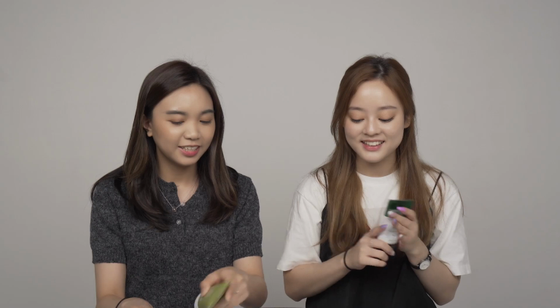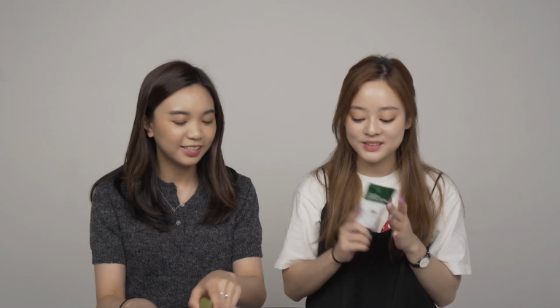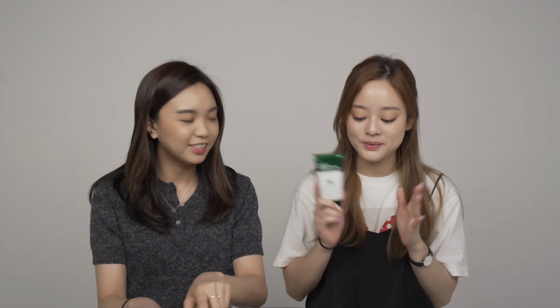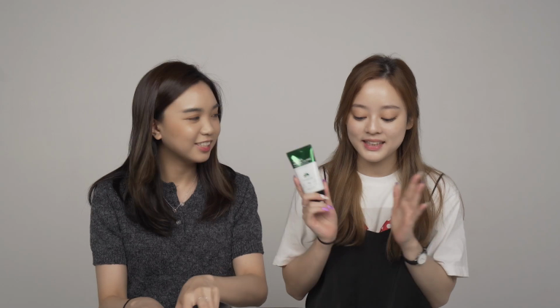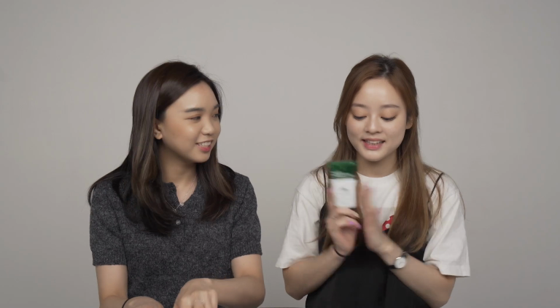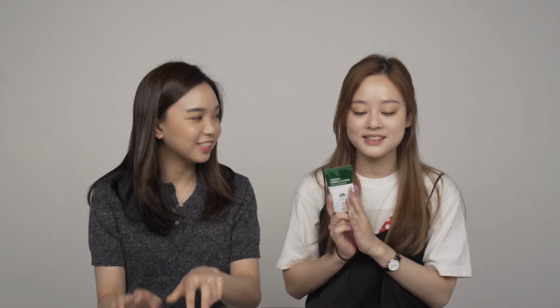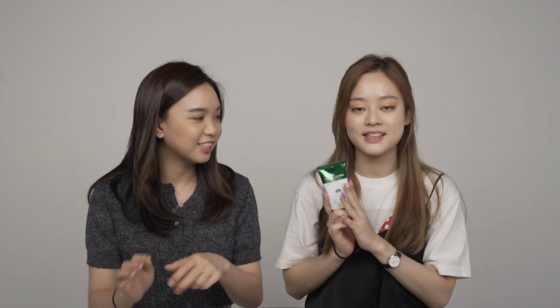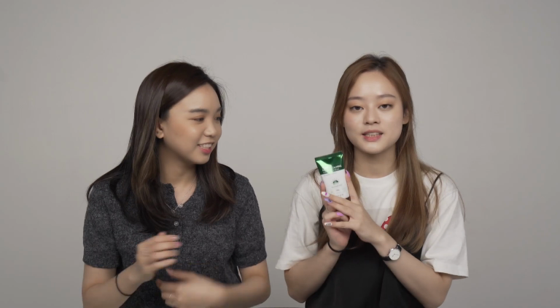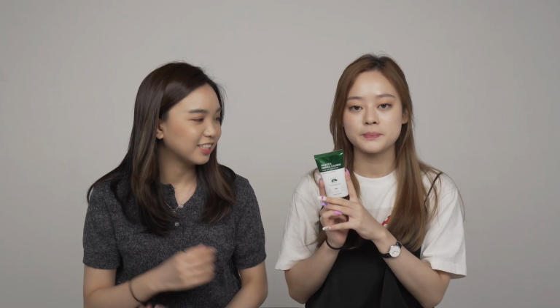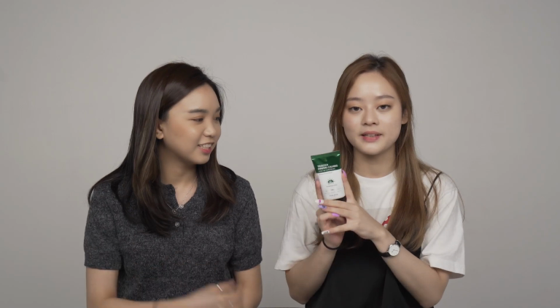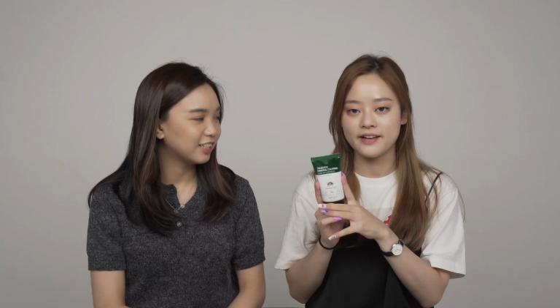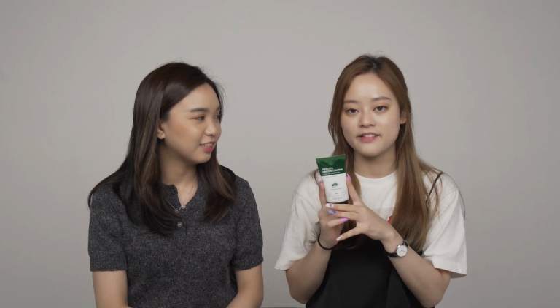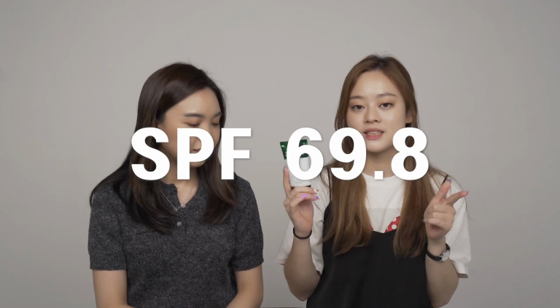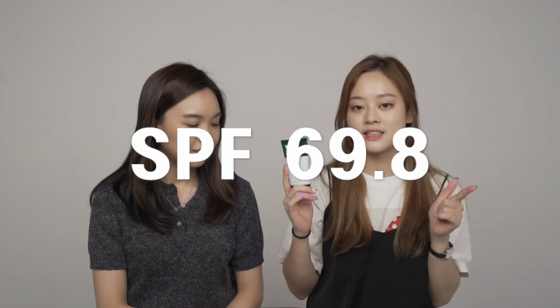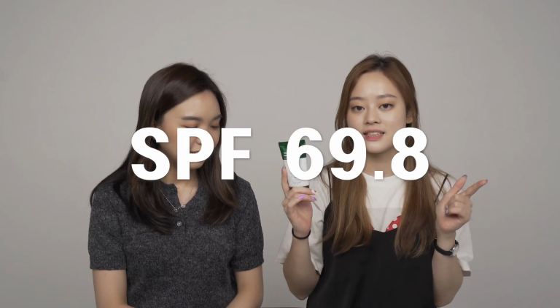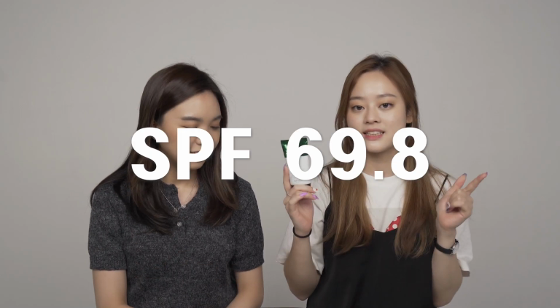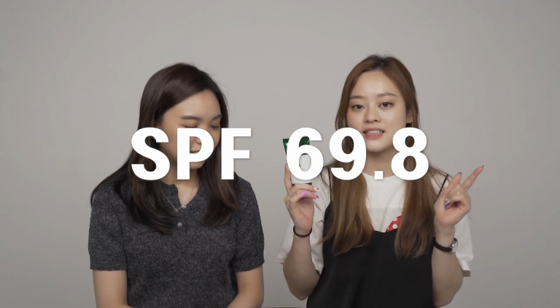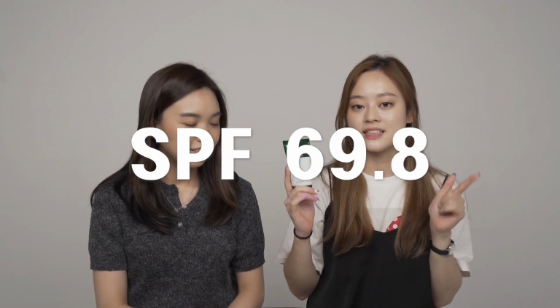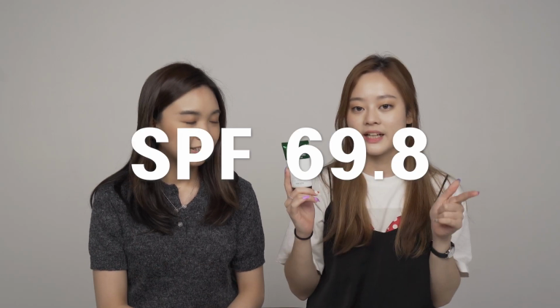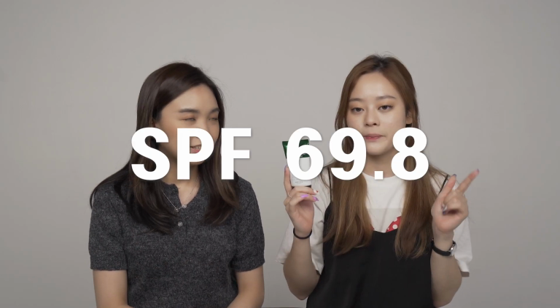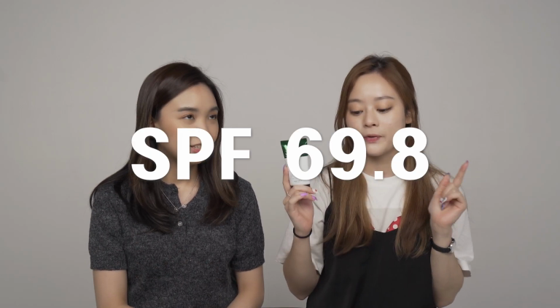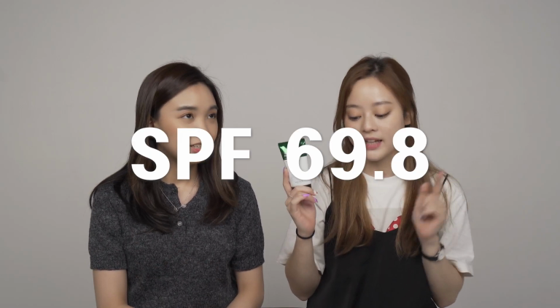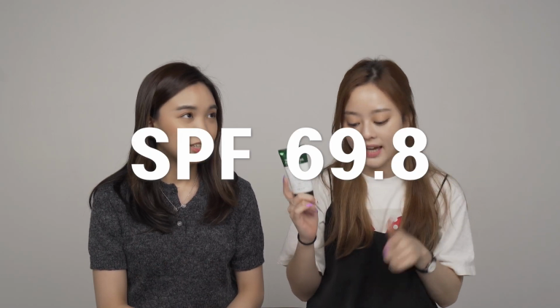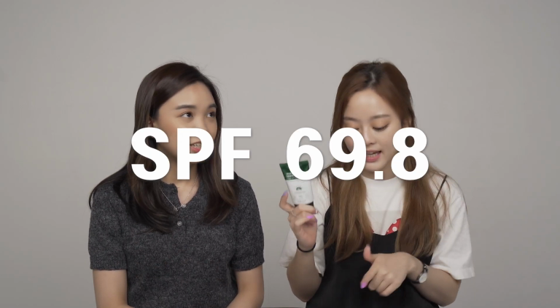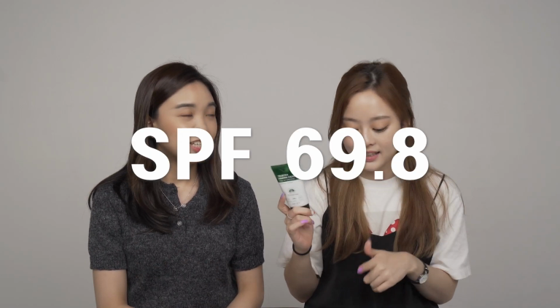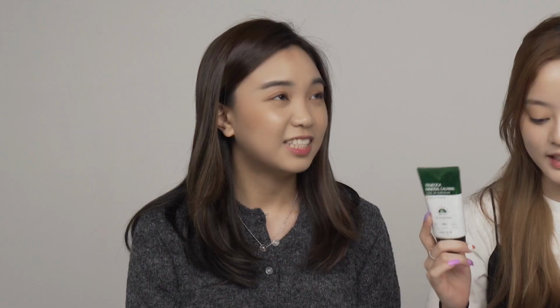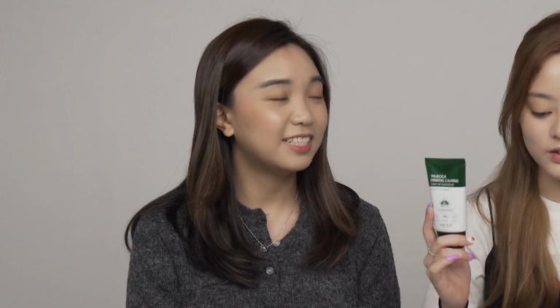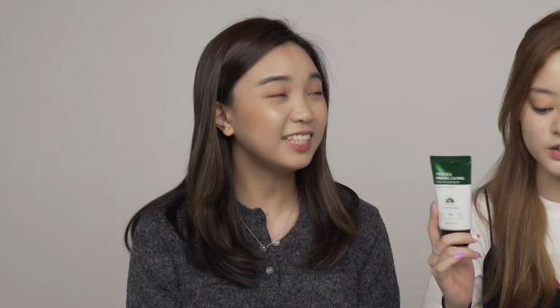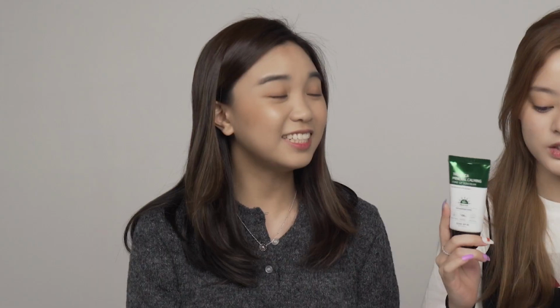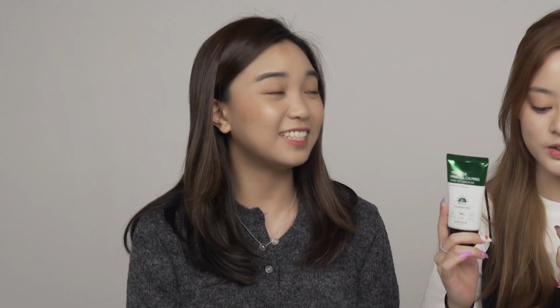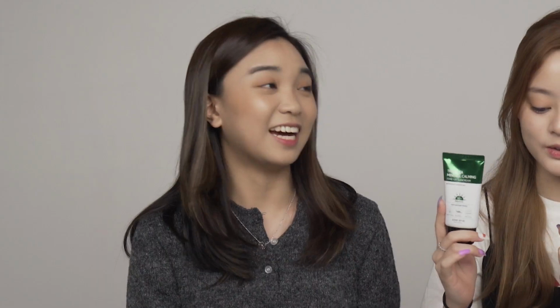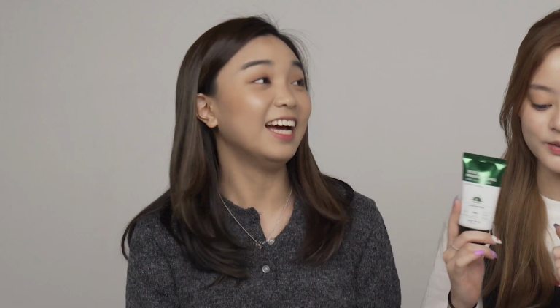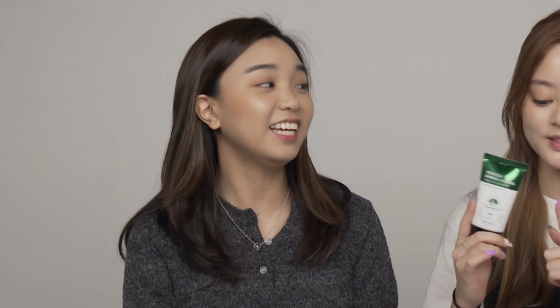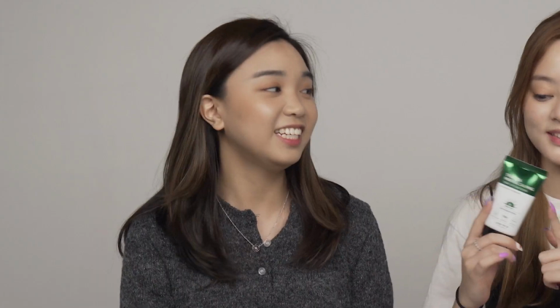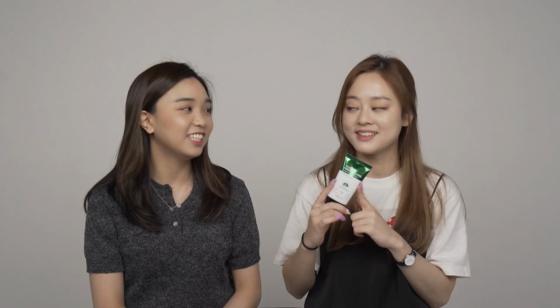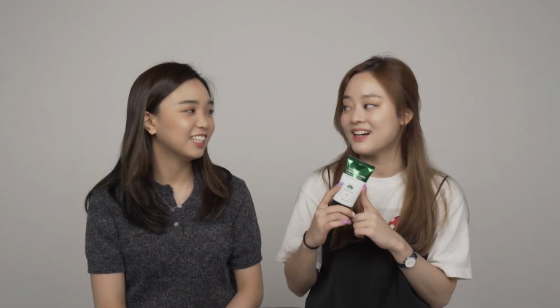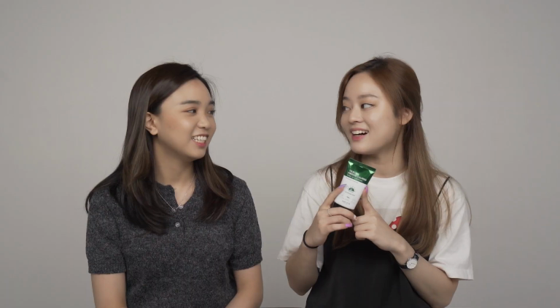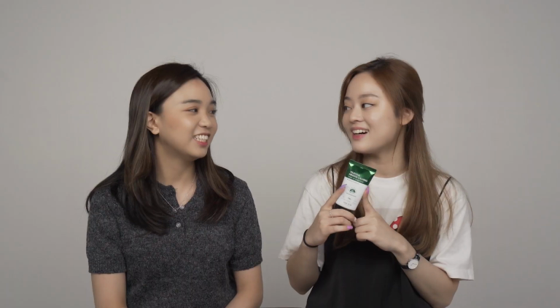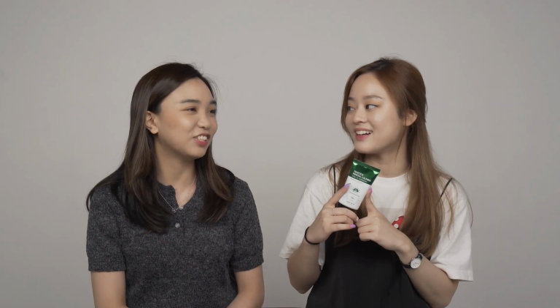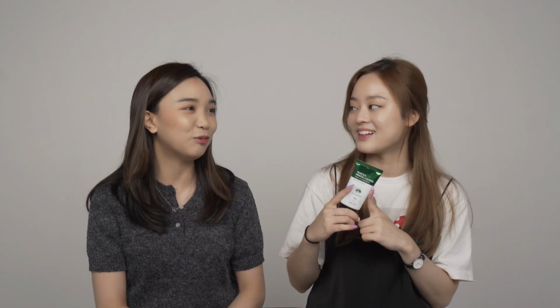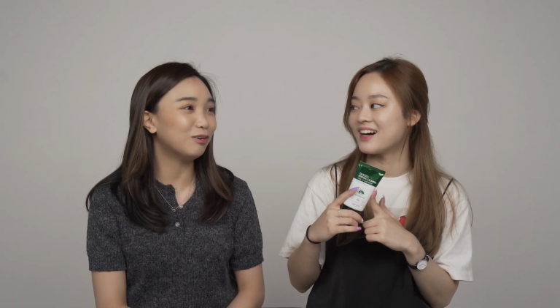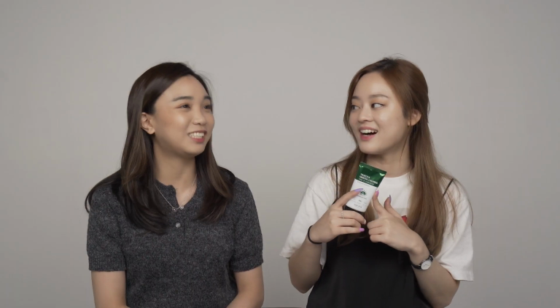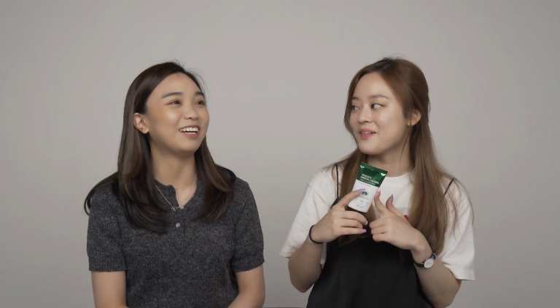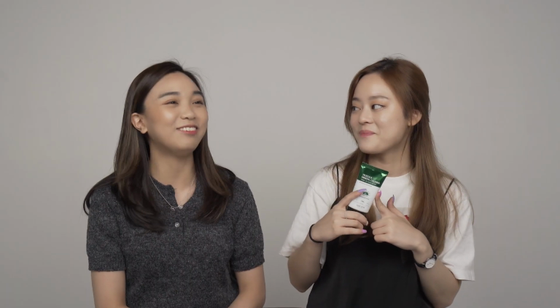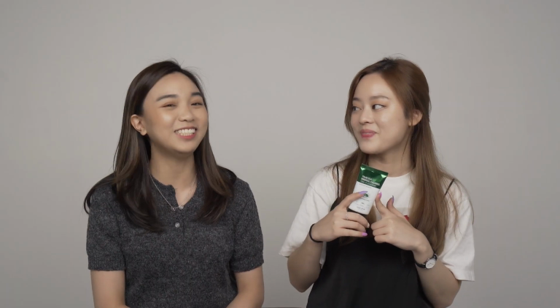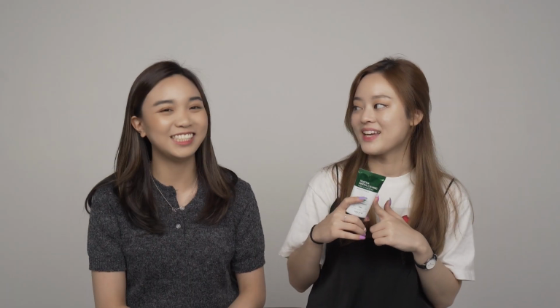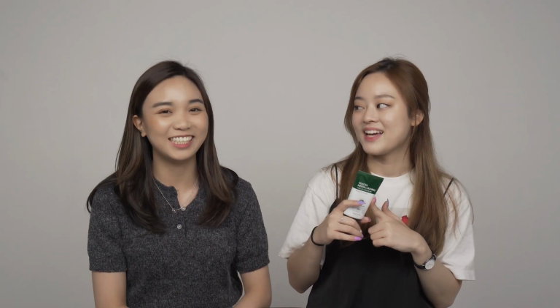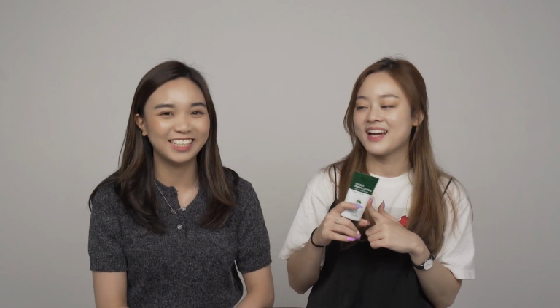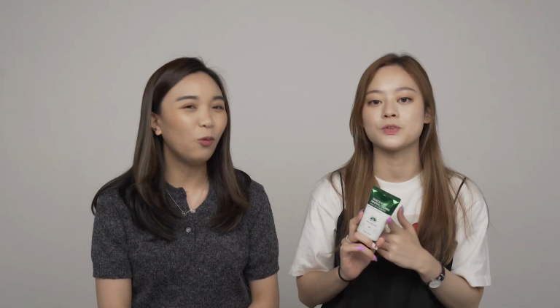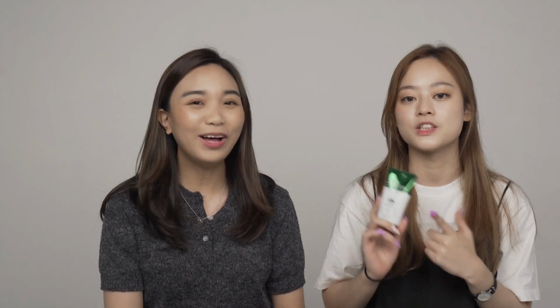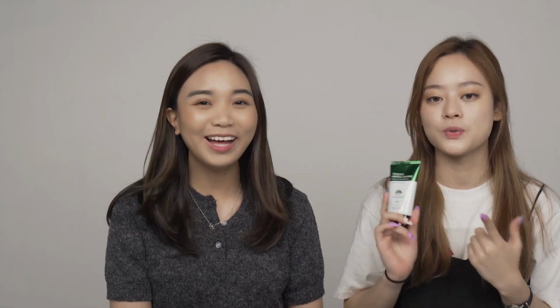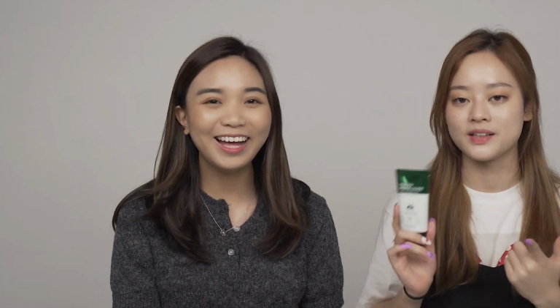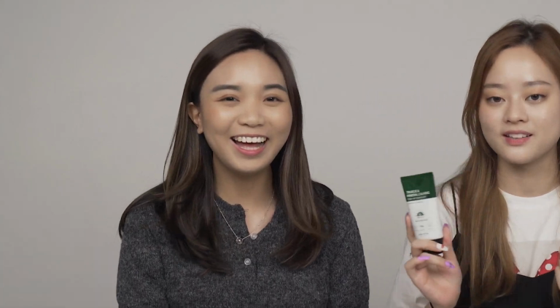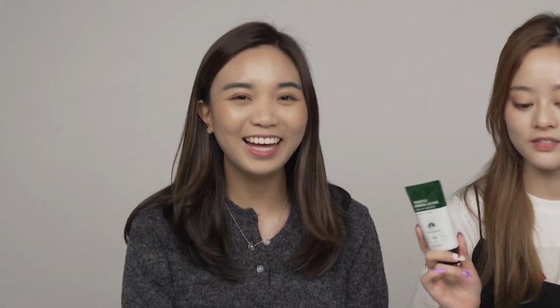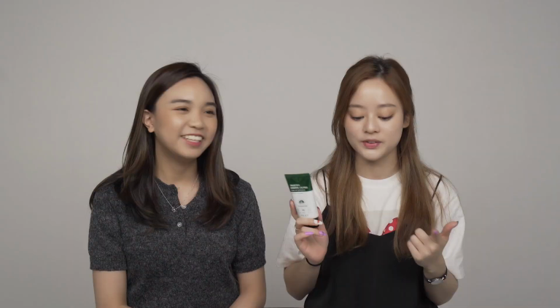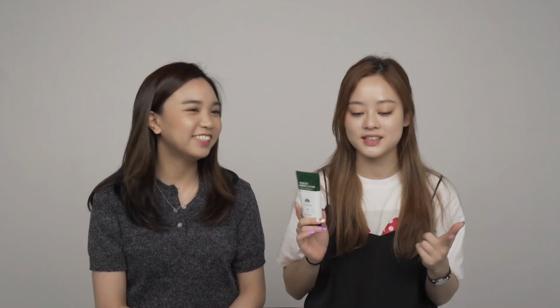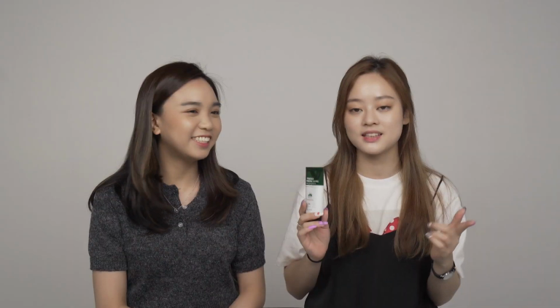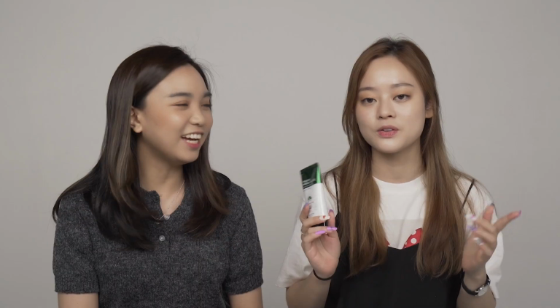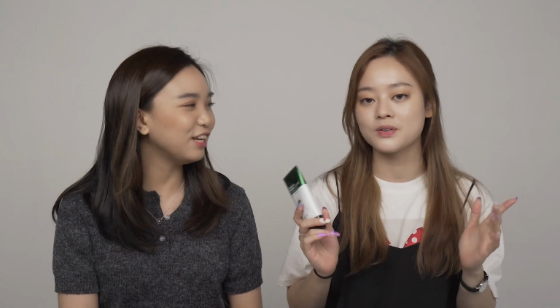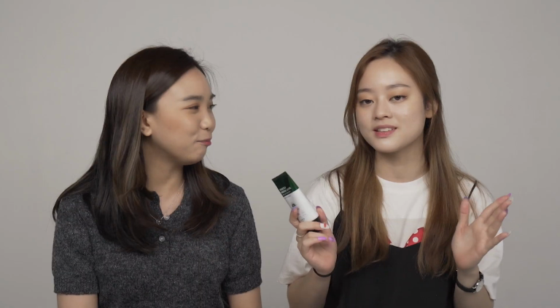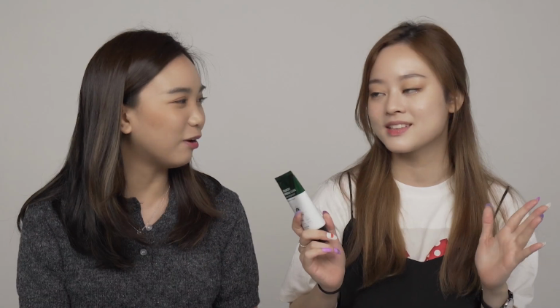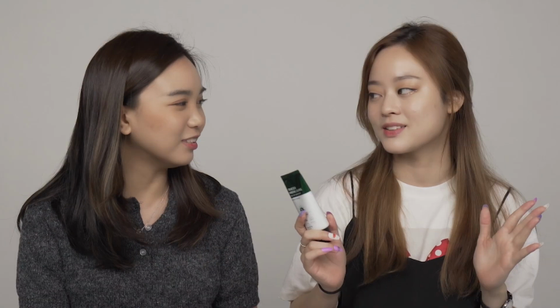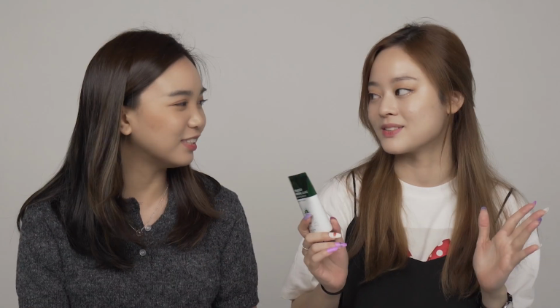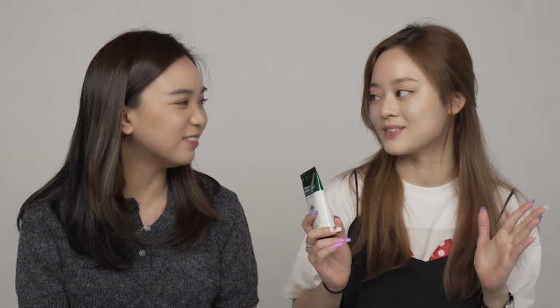This one has the SPF 69.8. Yeah, it's almost 70! What? Is that possible?